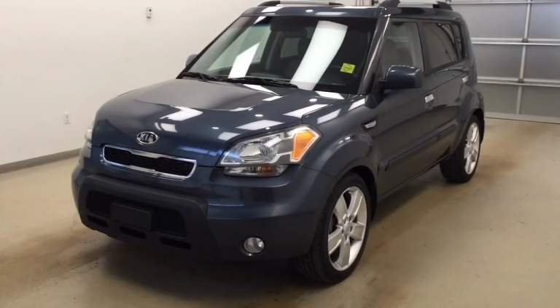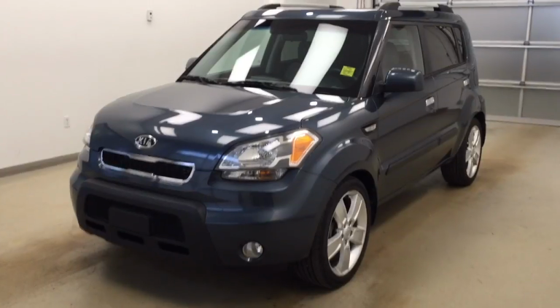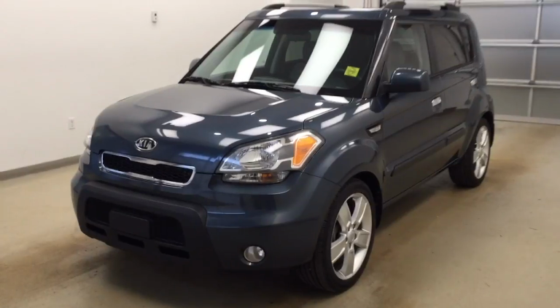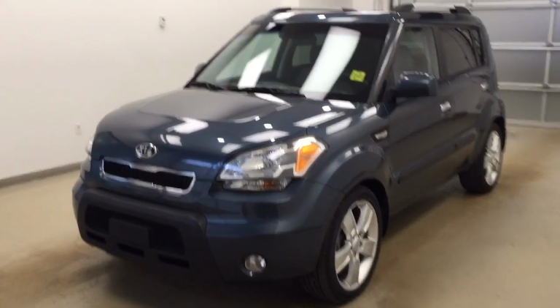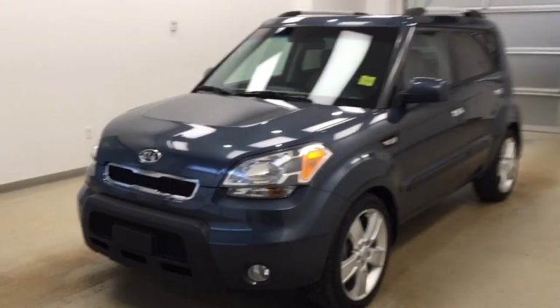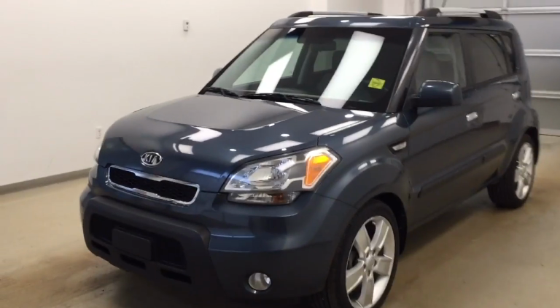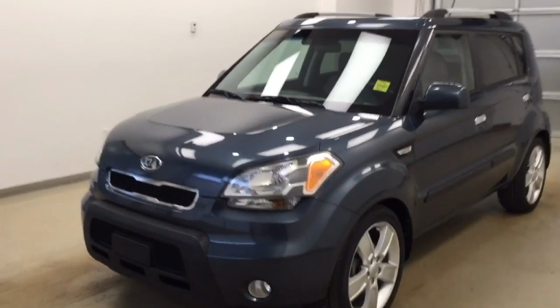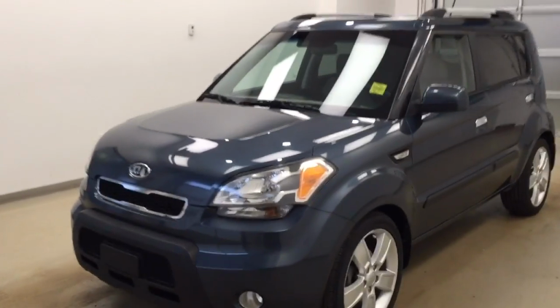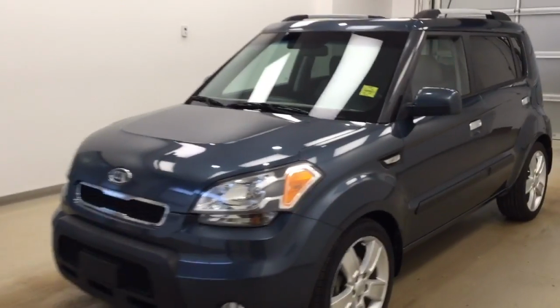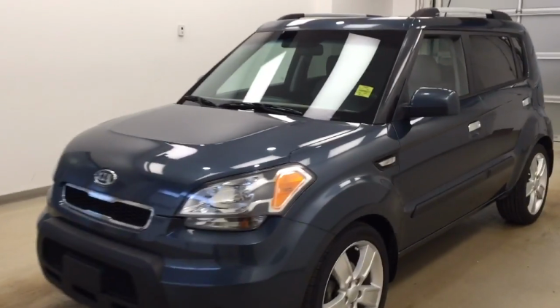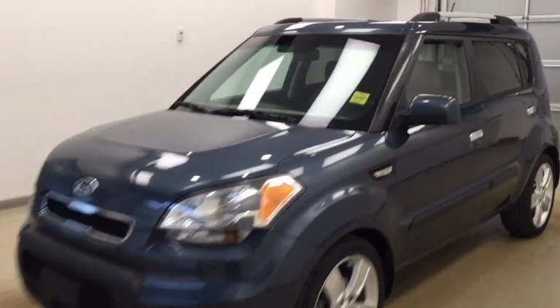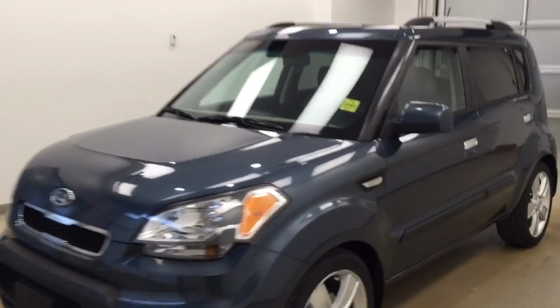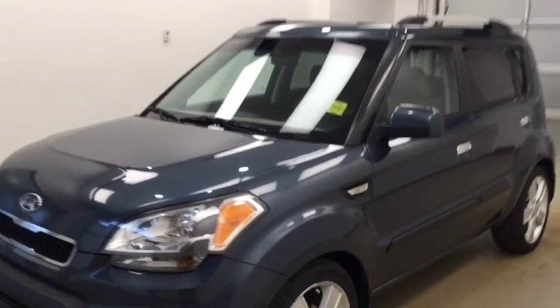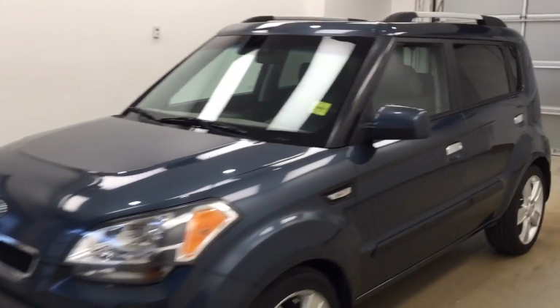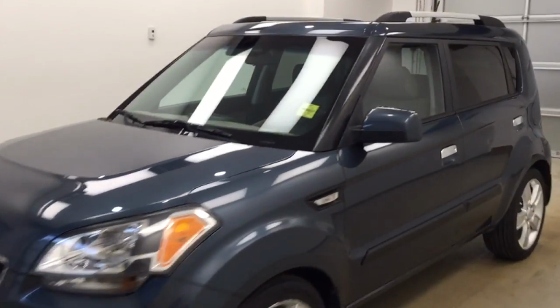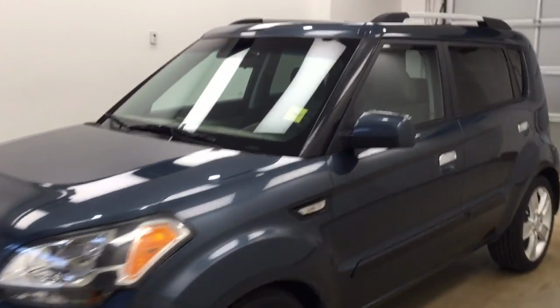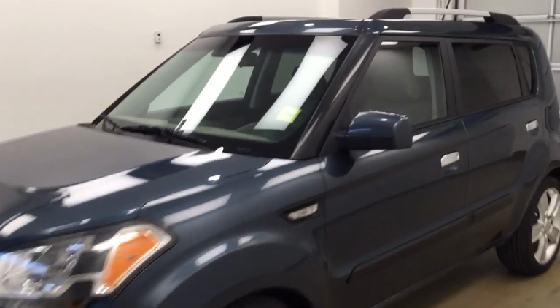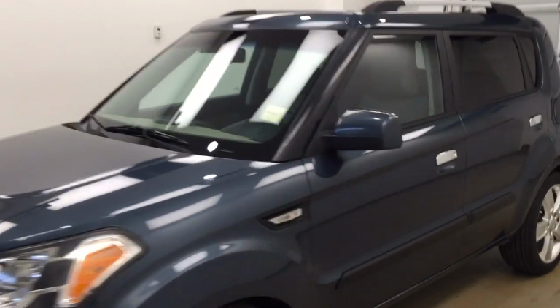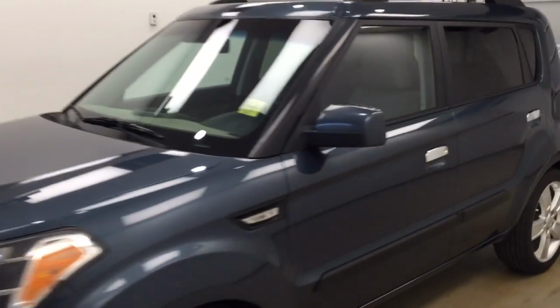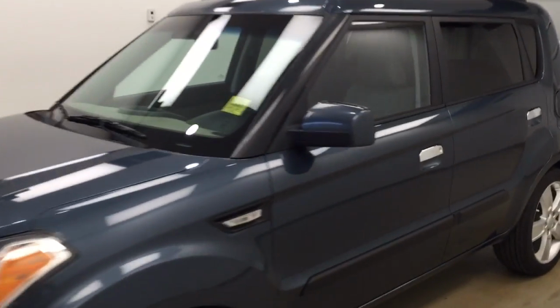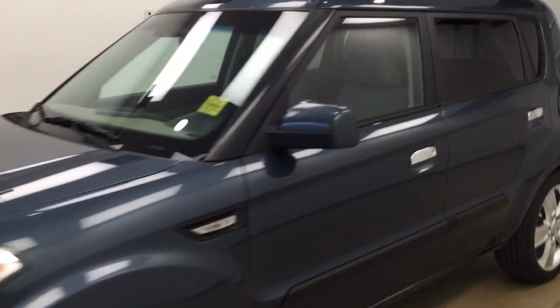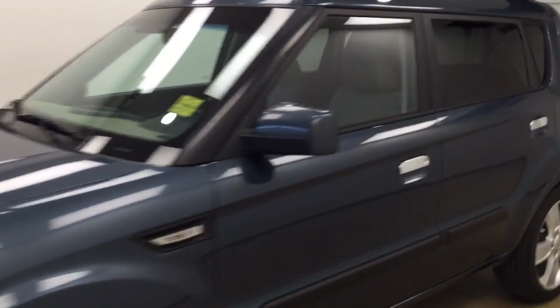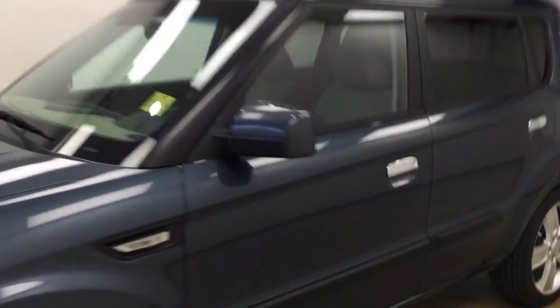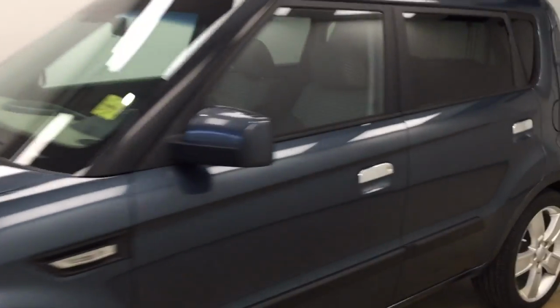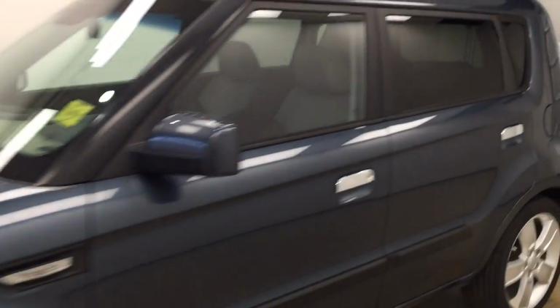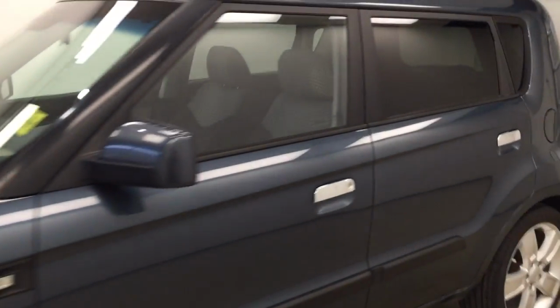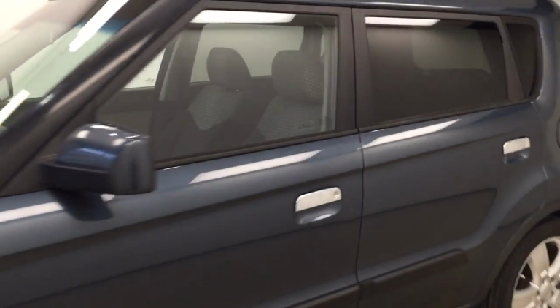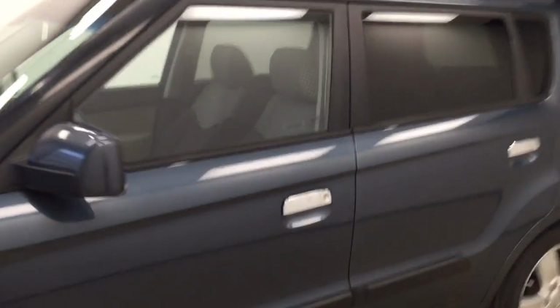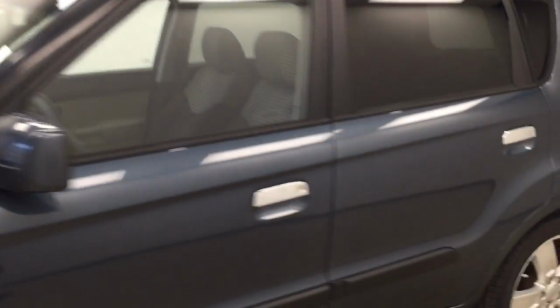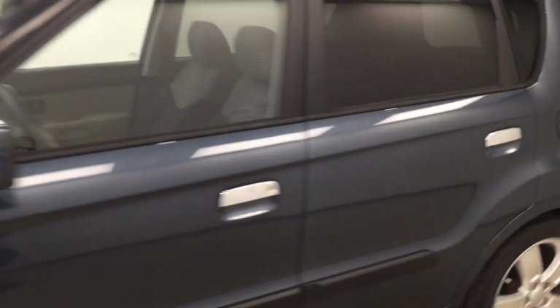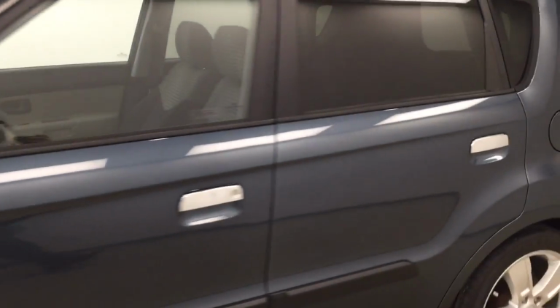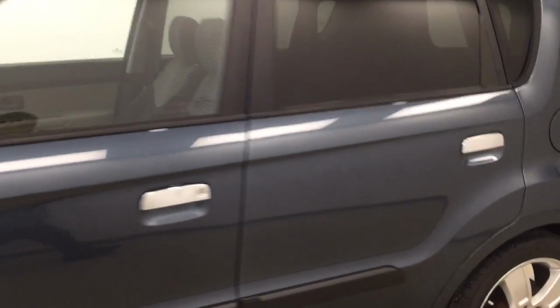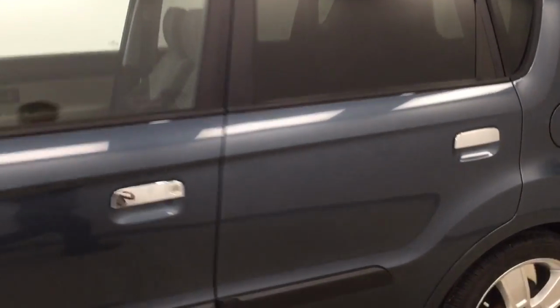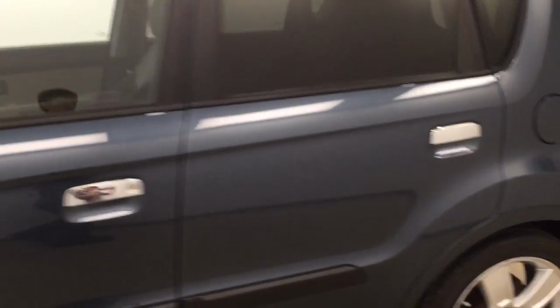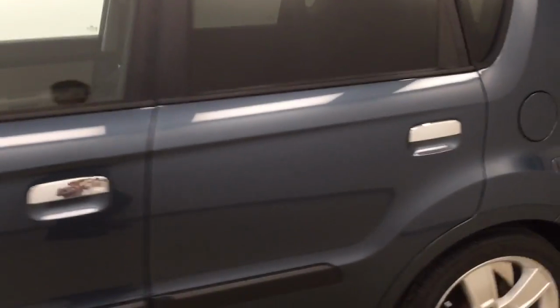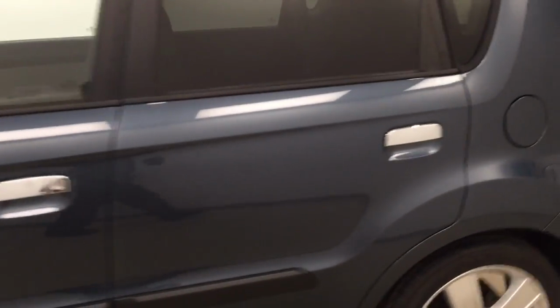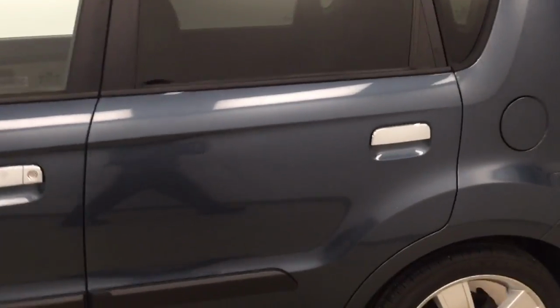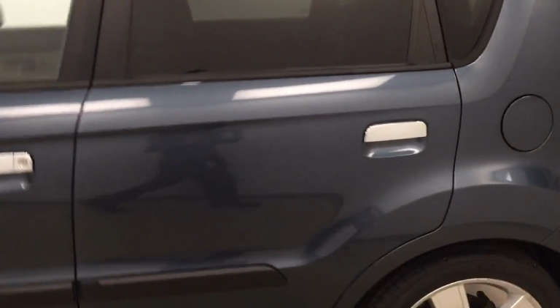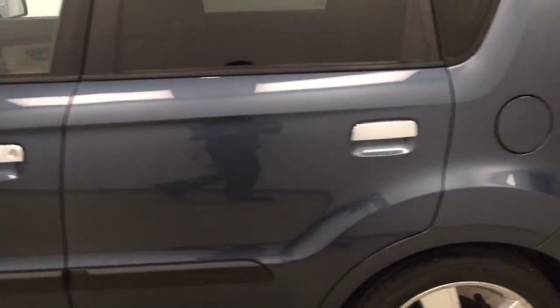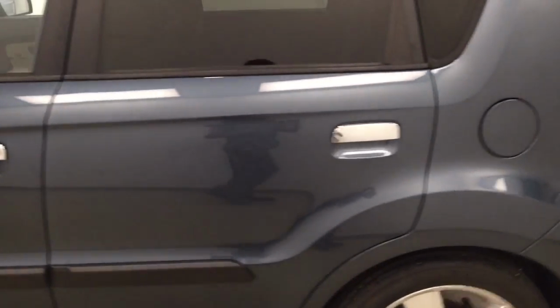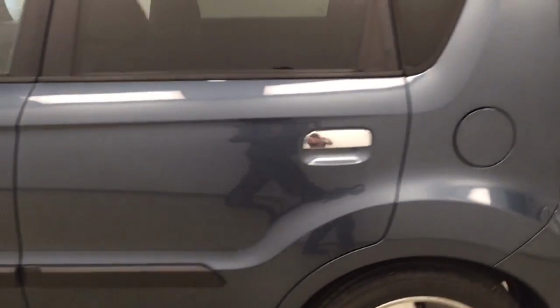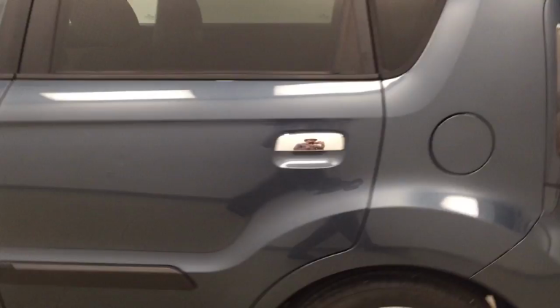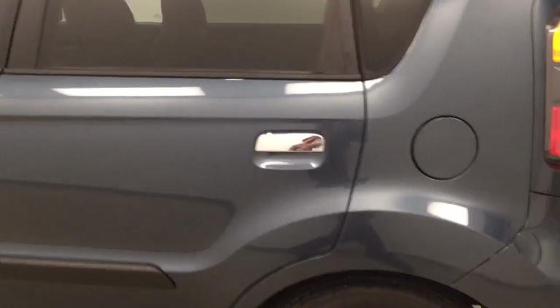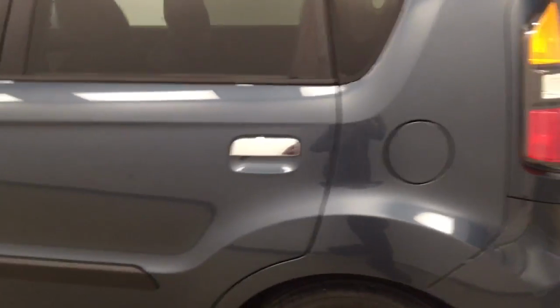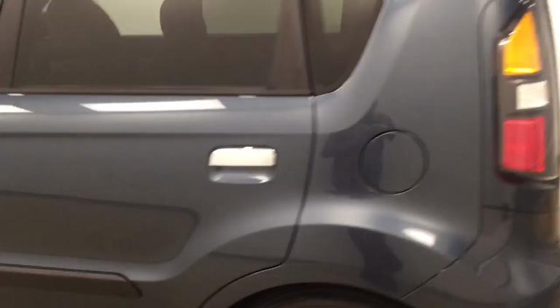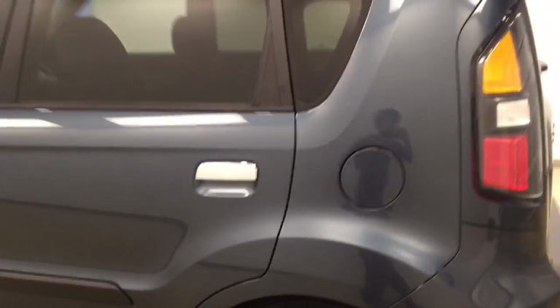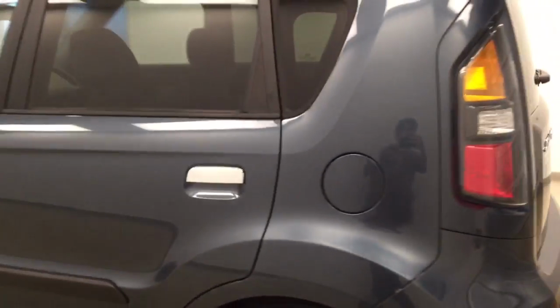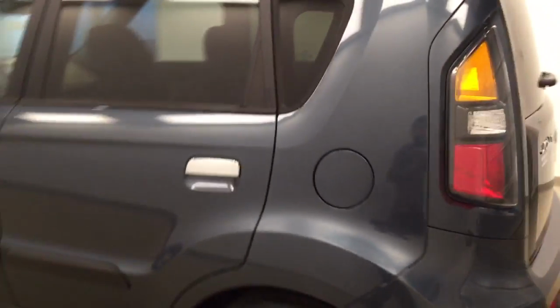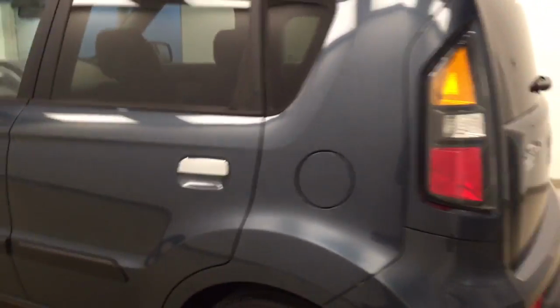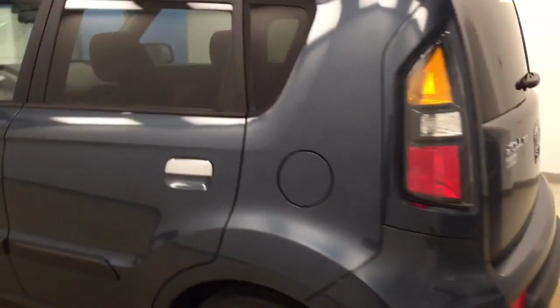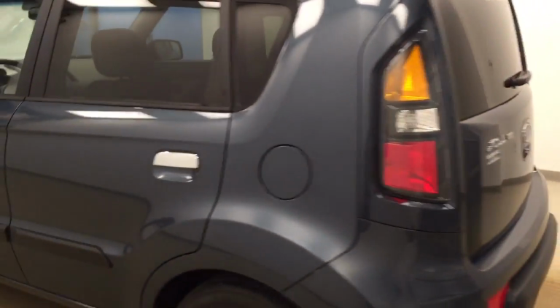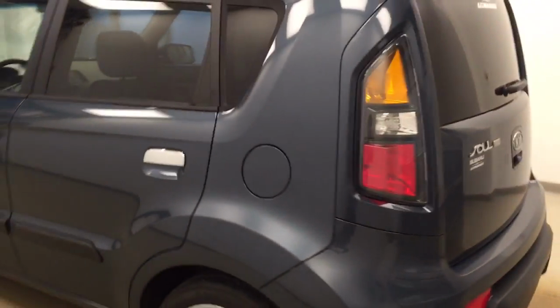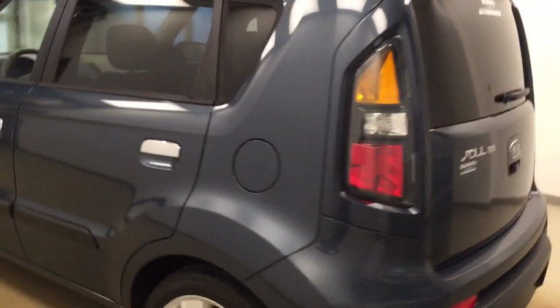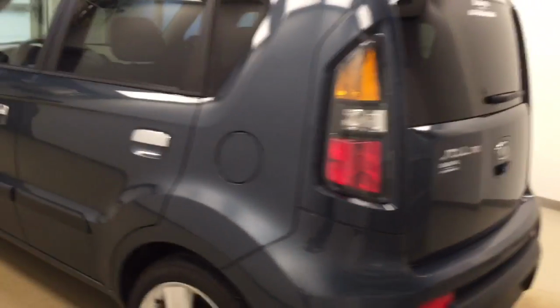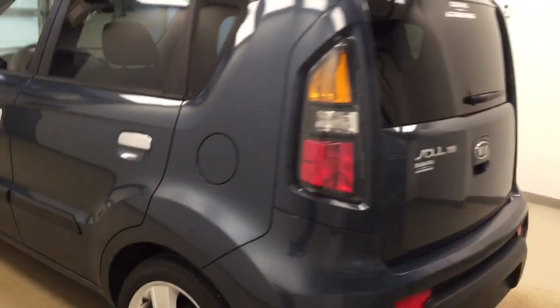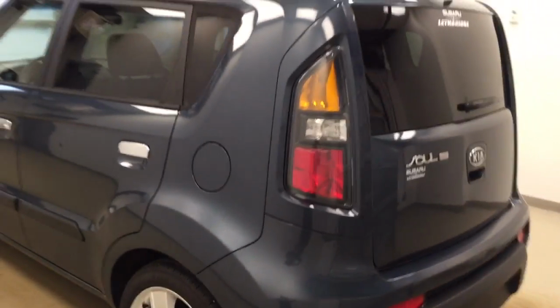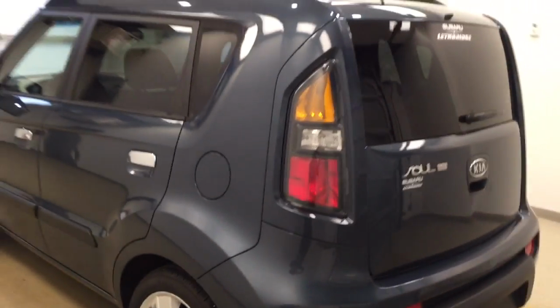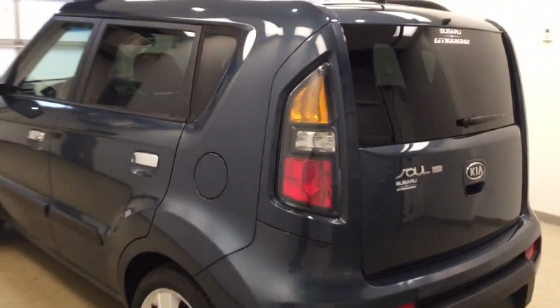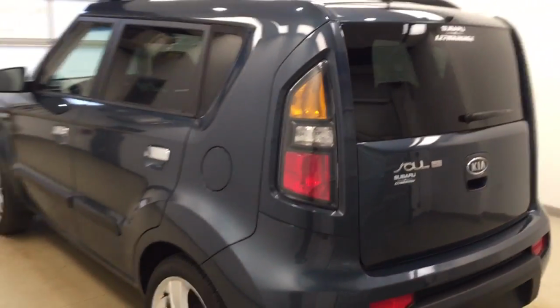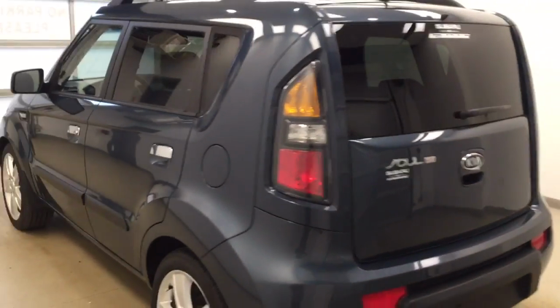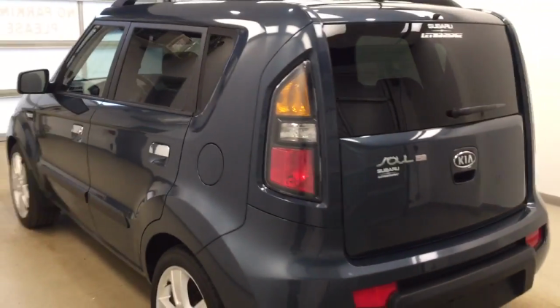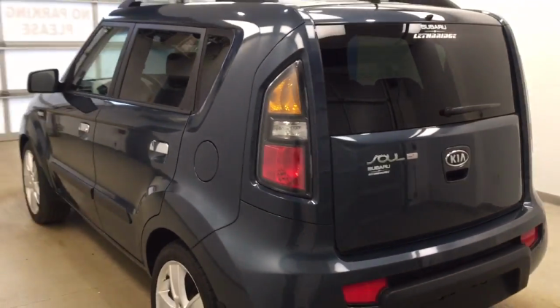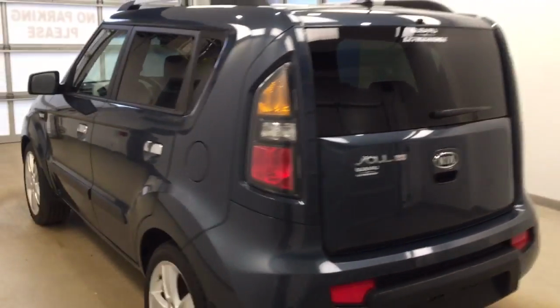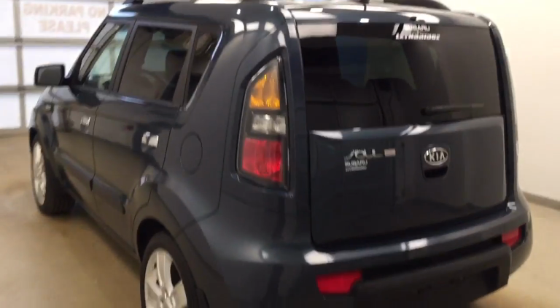This is stock number 178897 on a 2010 Kia Soul, and our exterior colour today is Denim Blue.